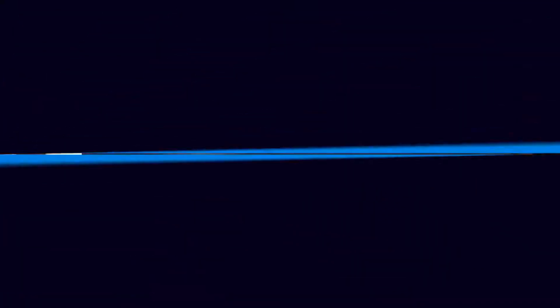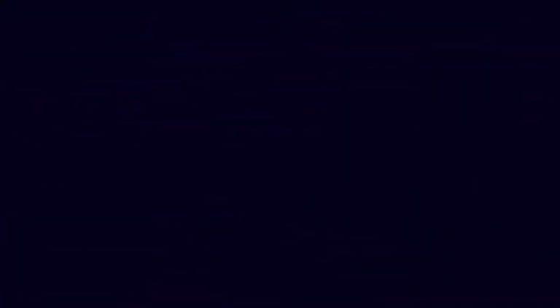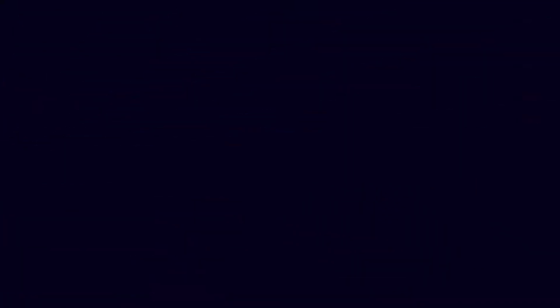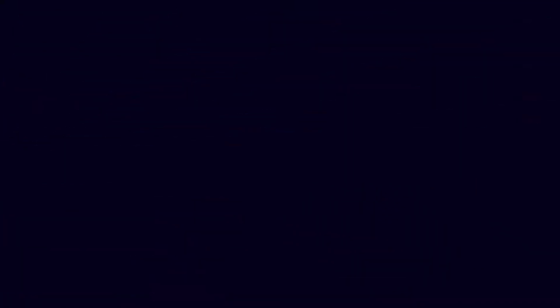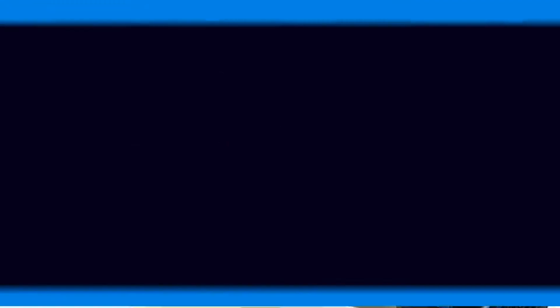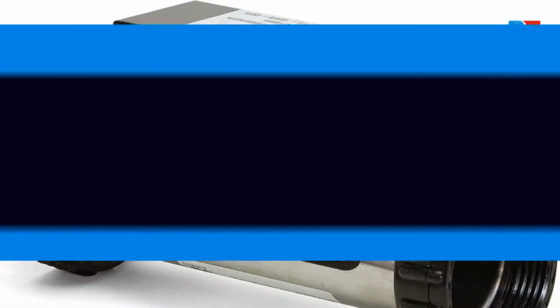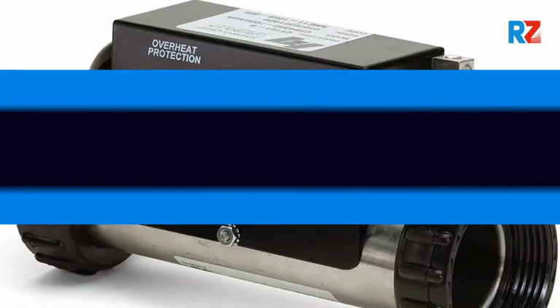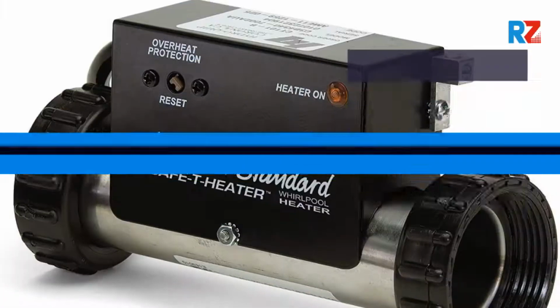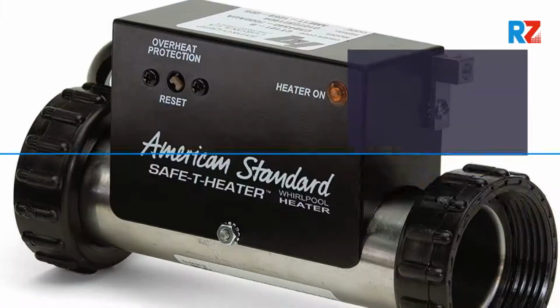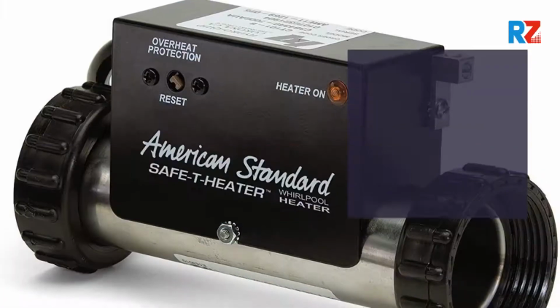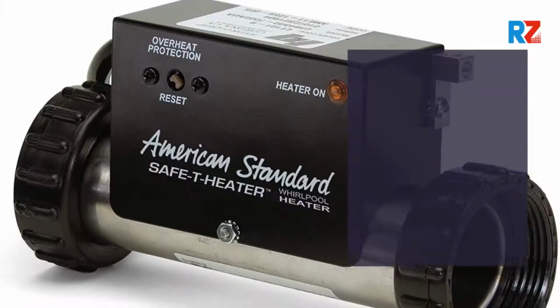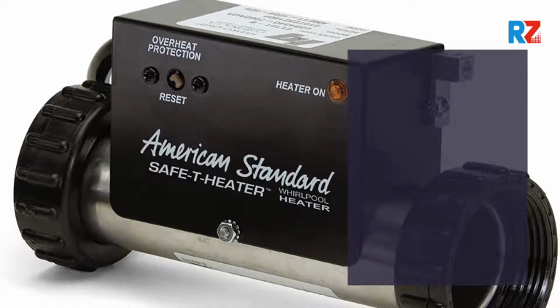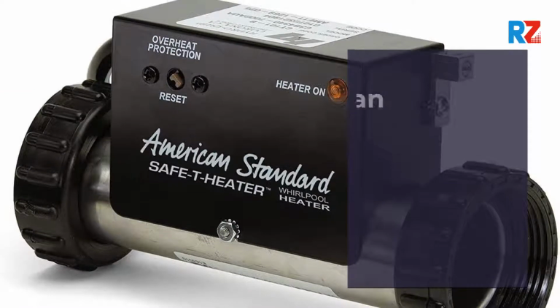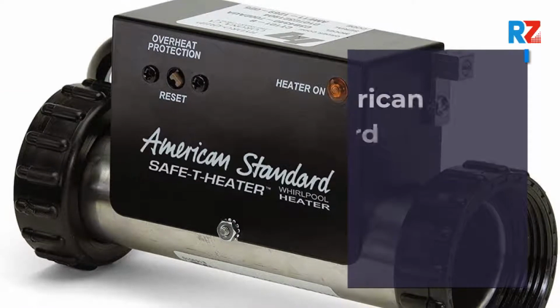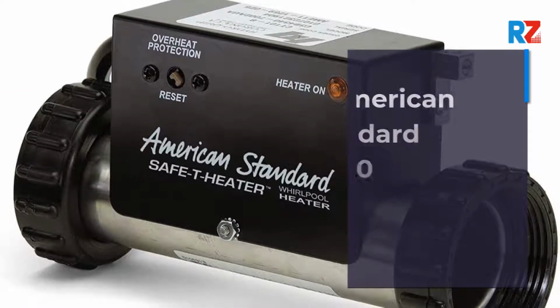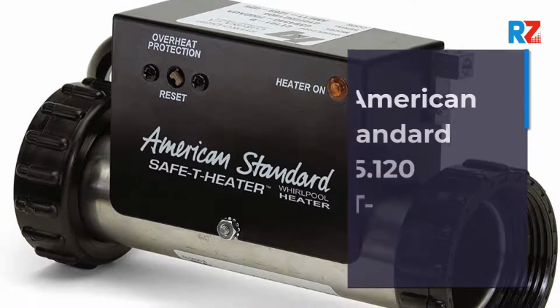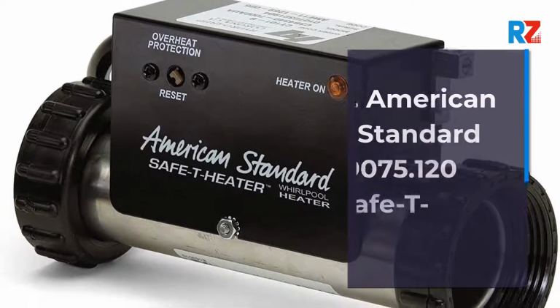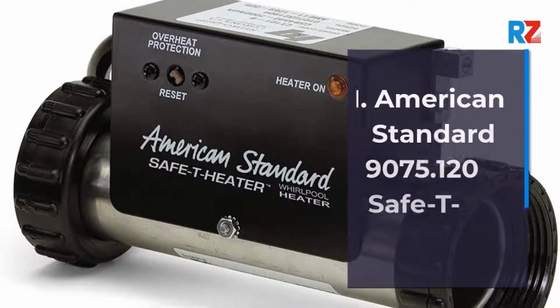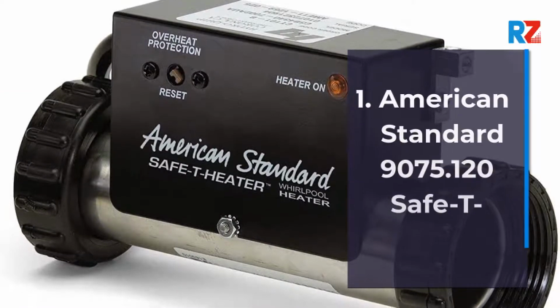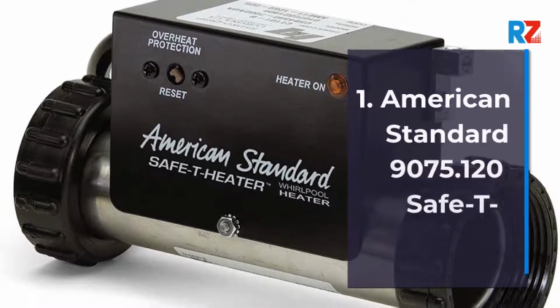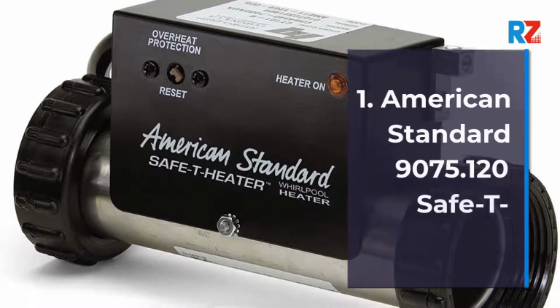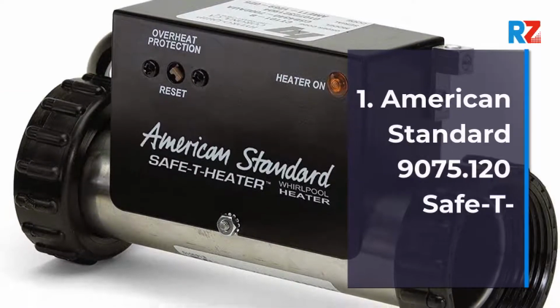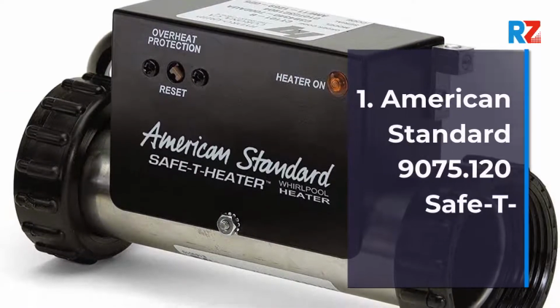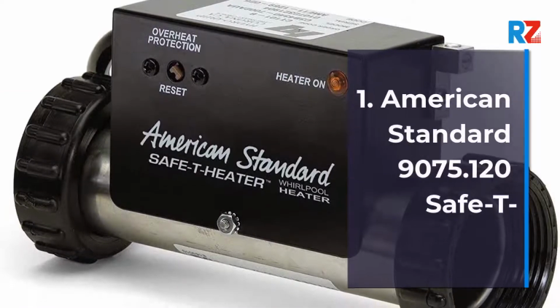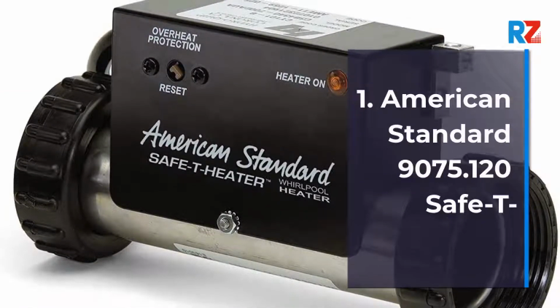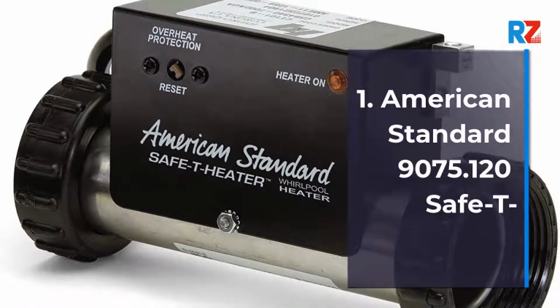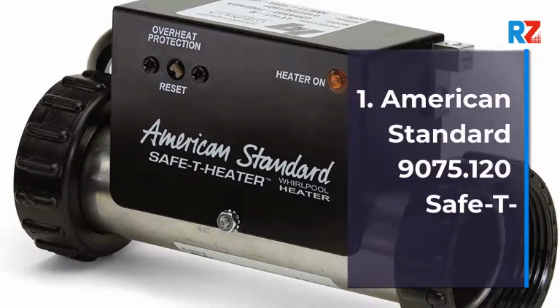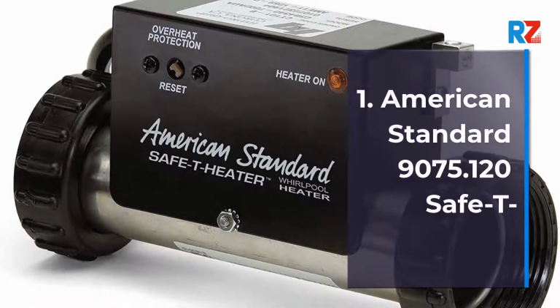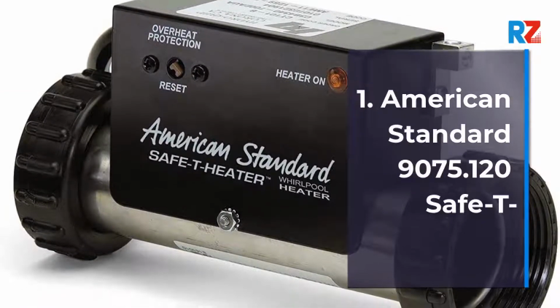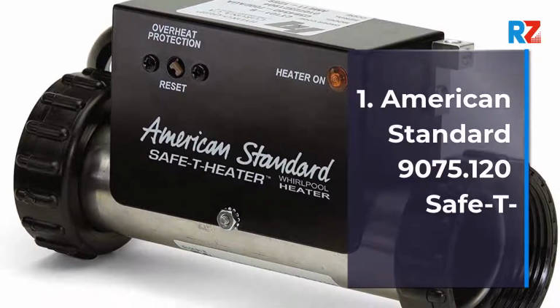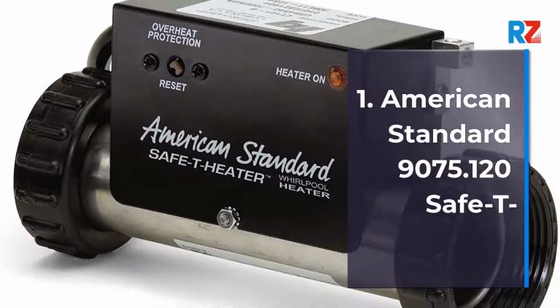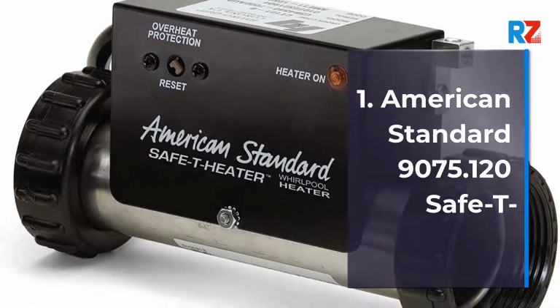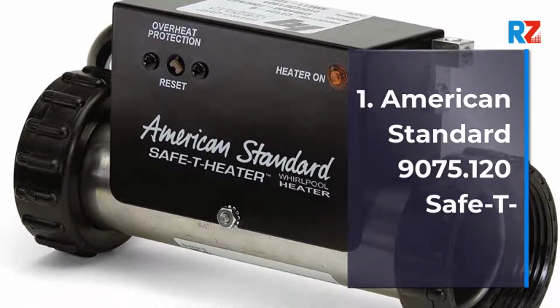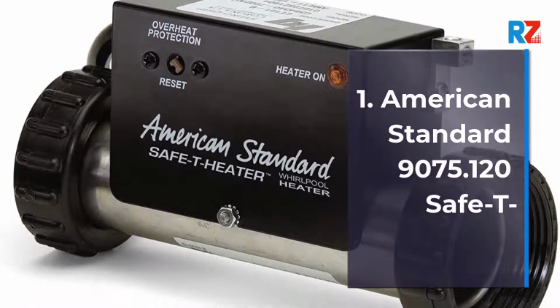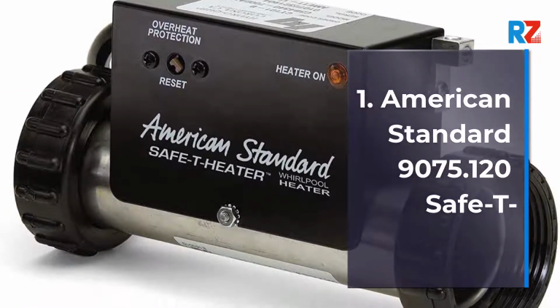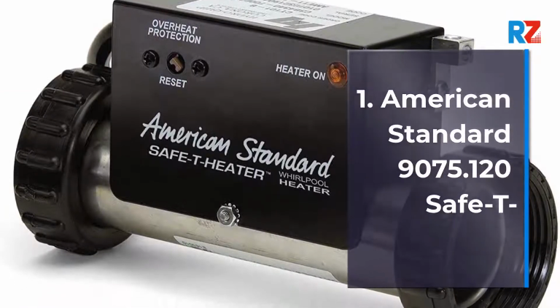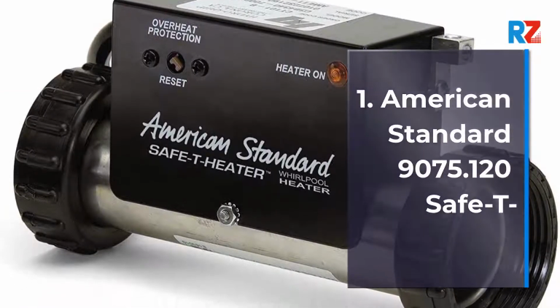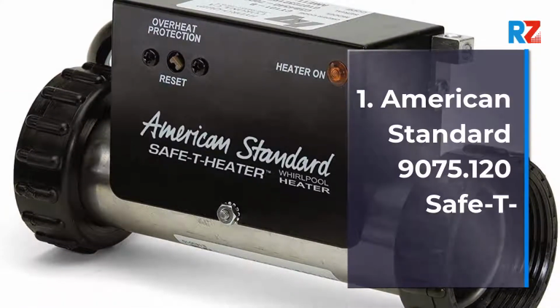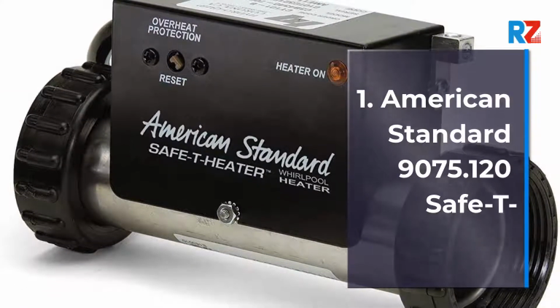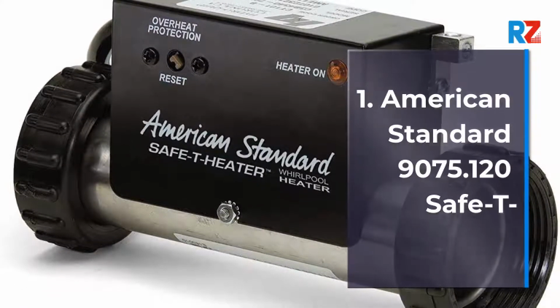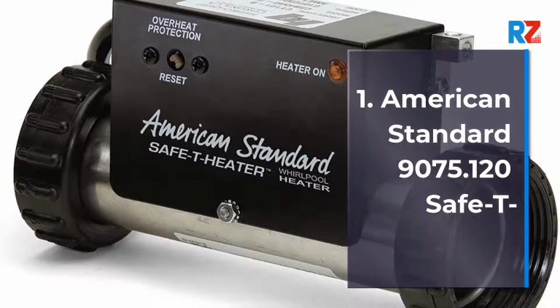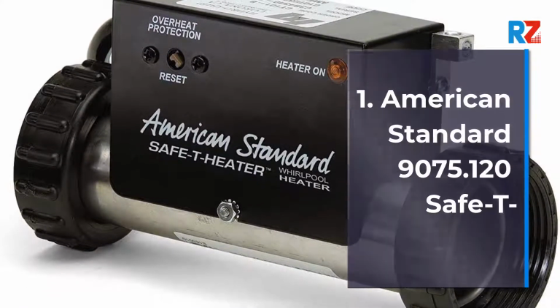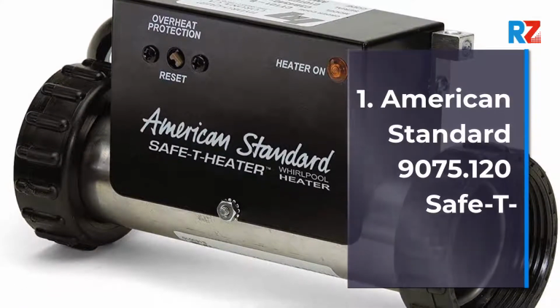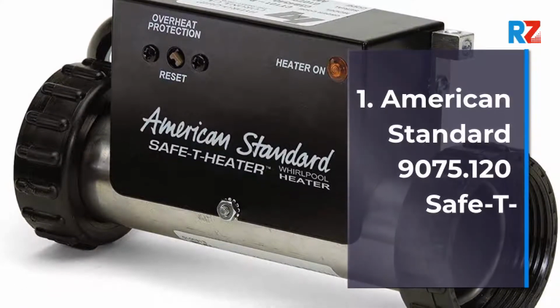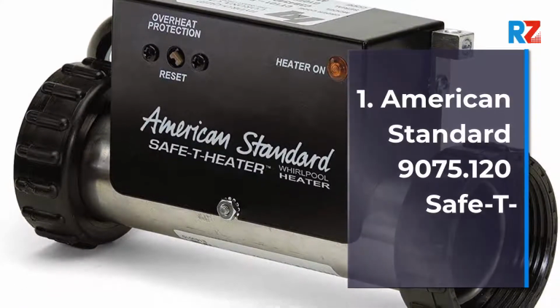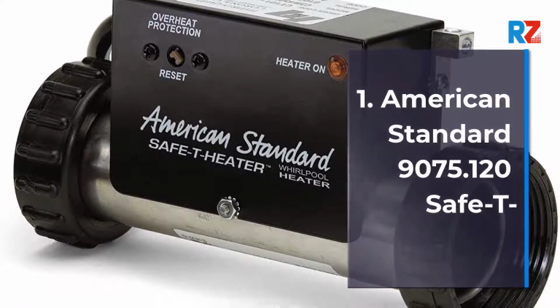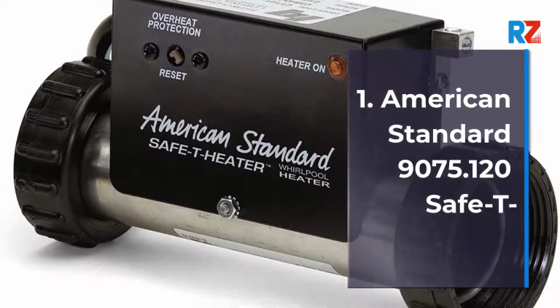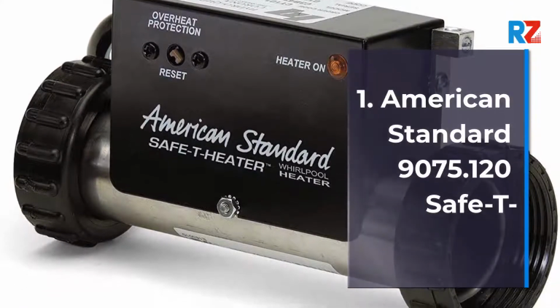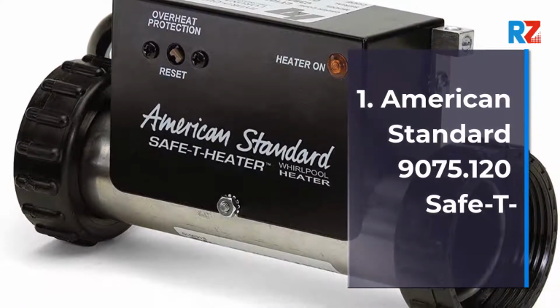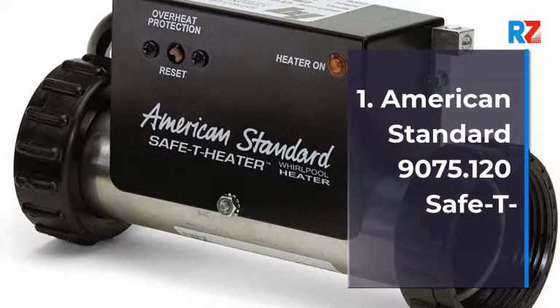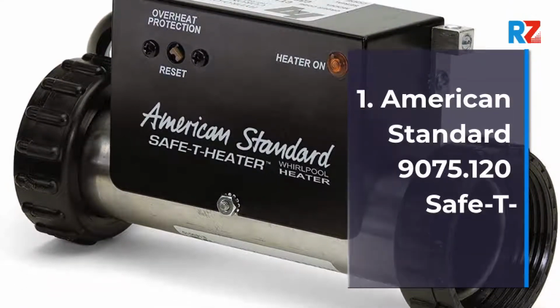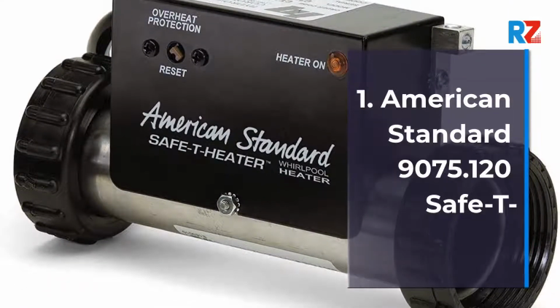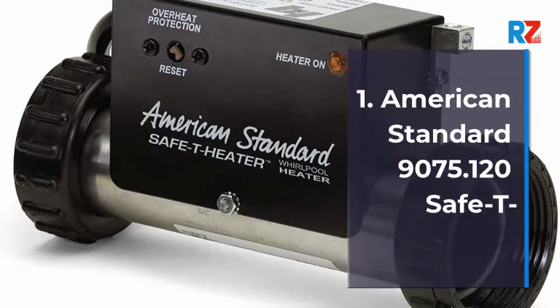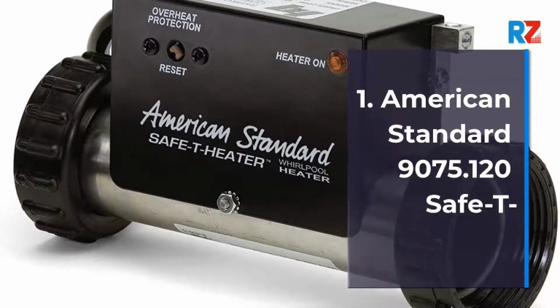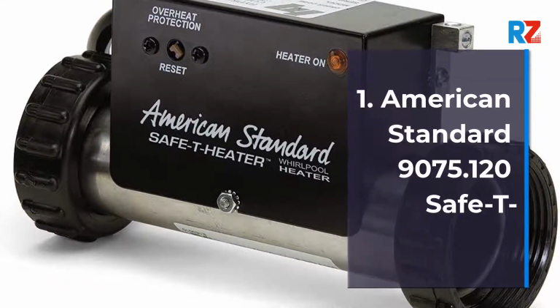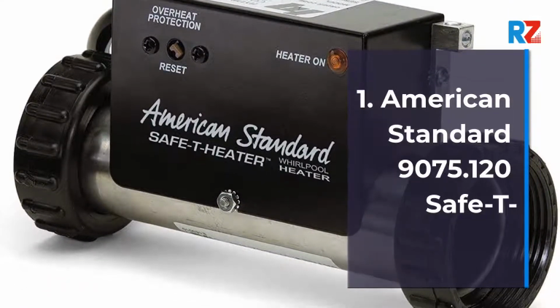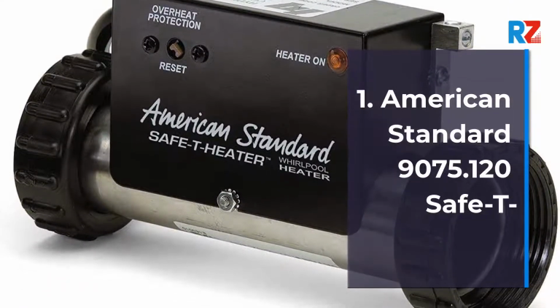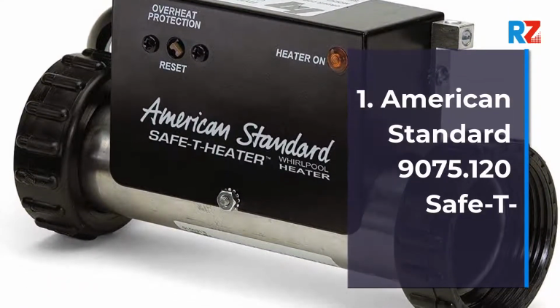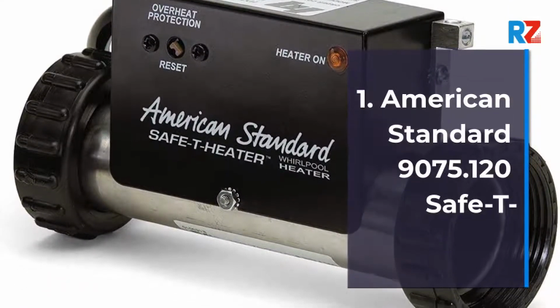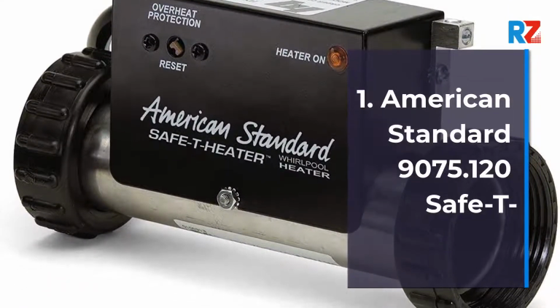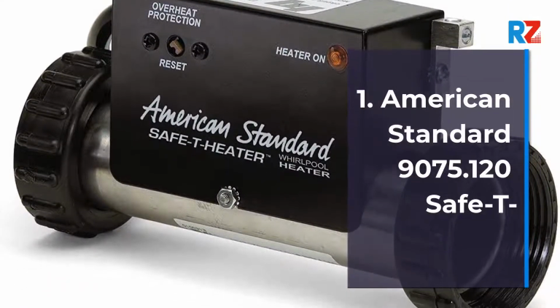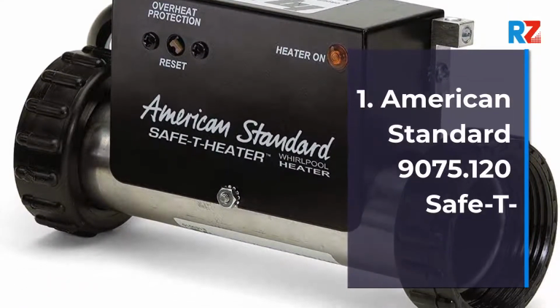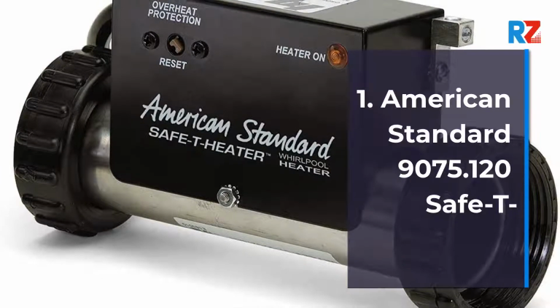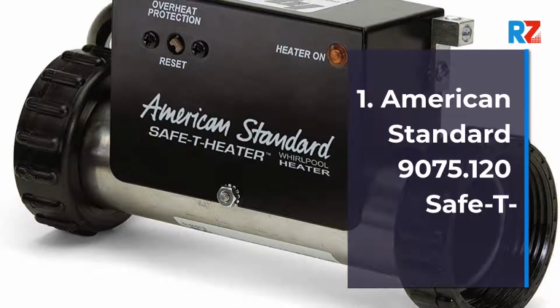1. American Standard 9075.120 Safety Heater.